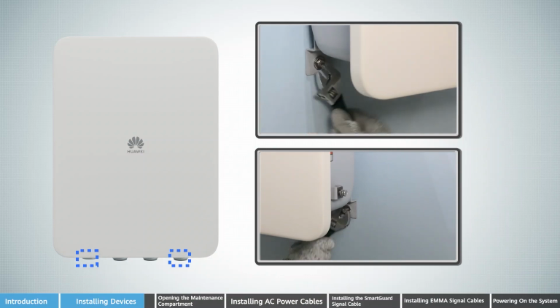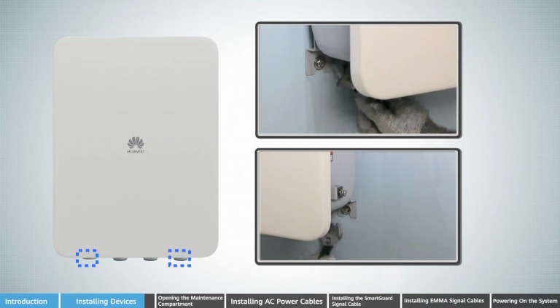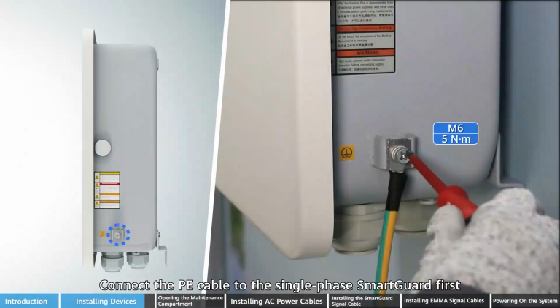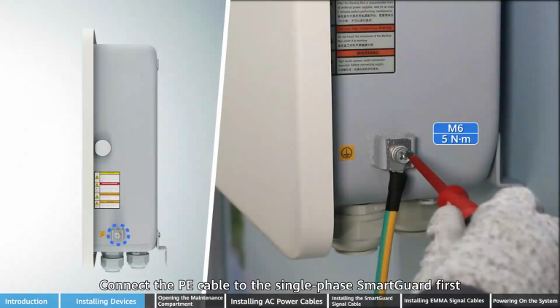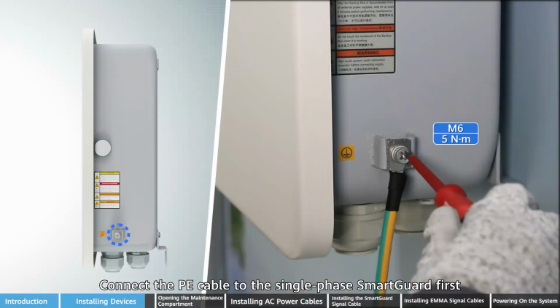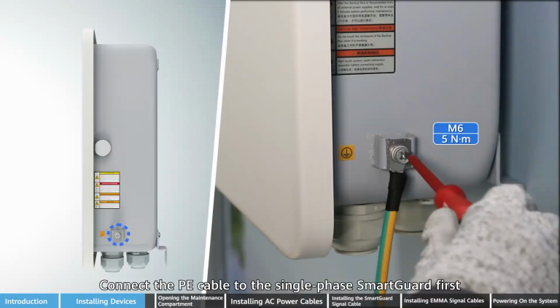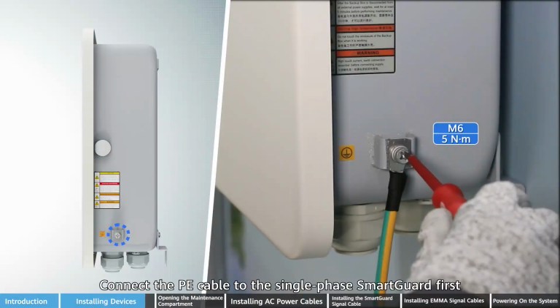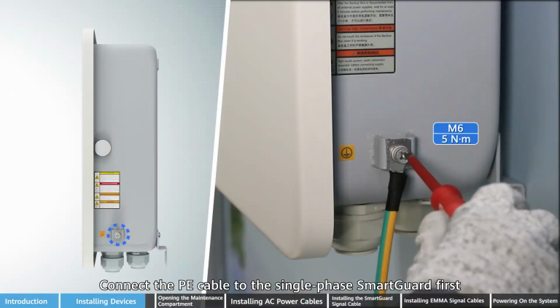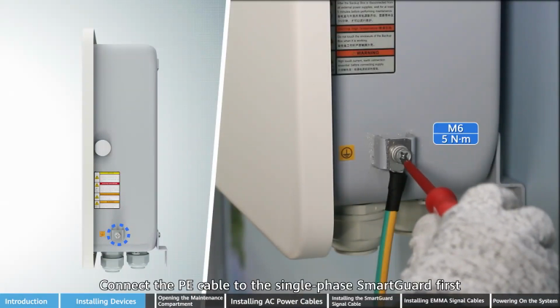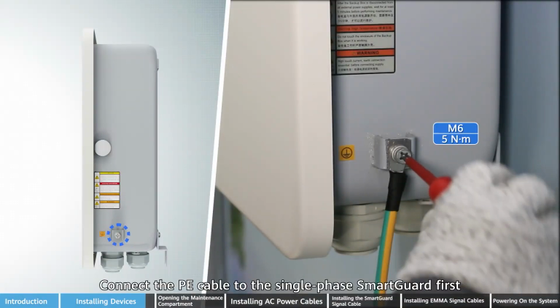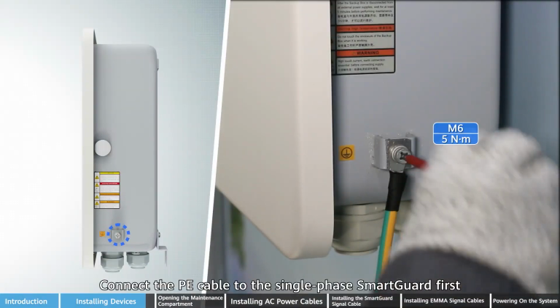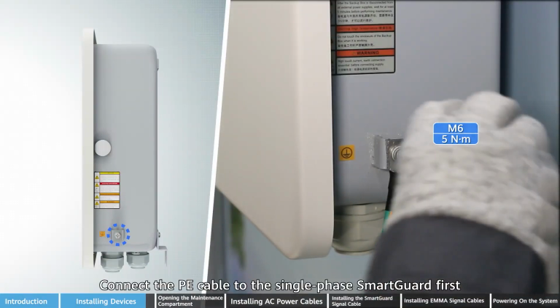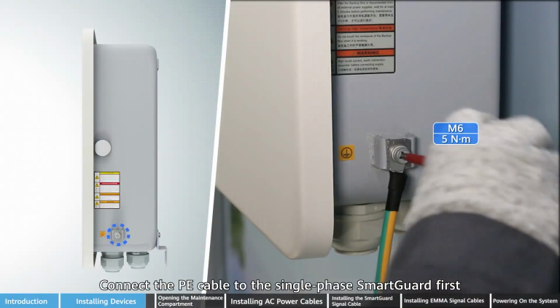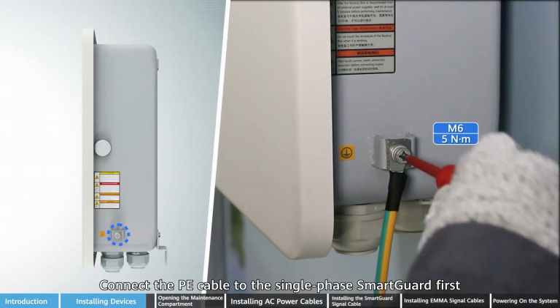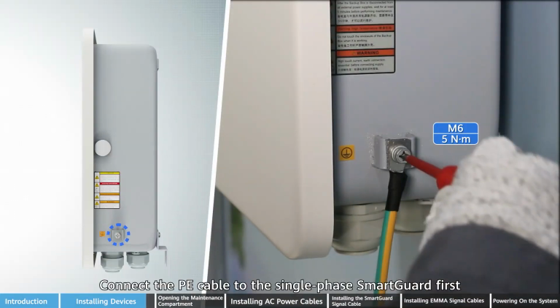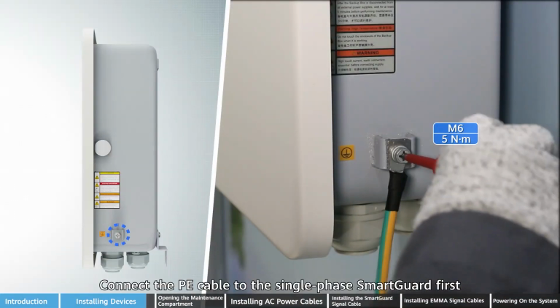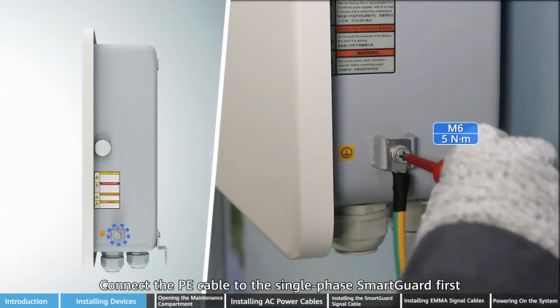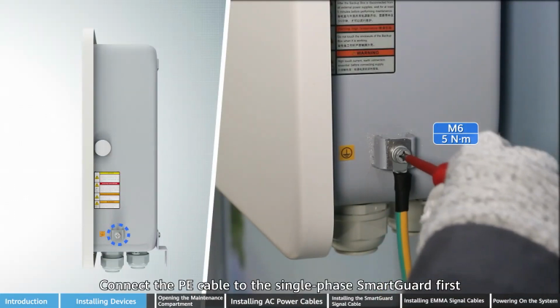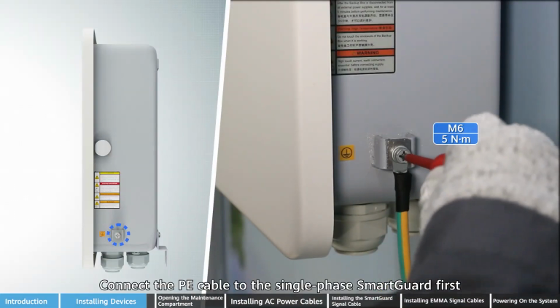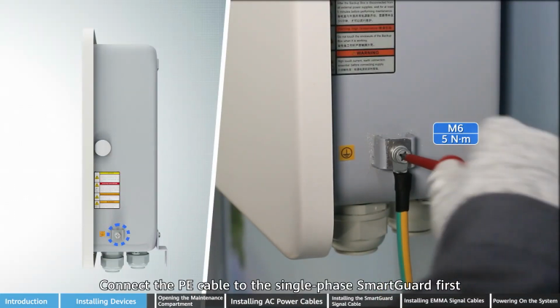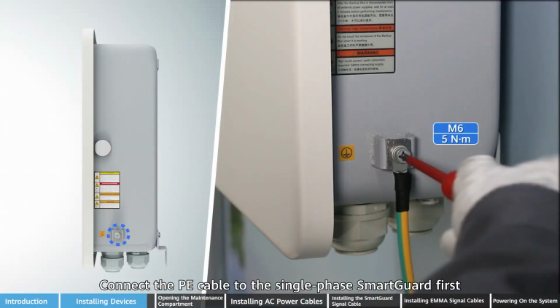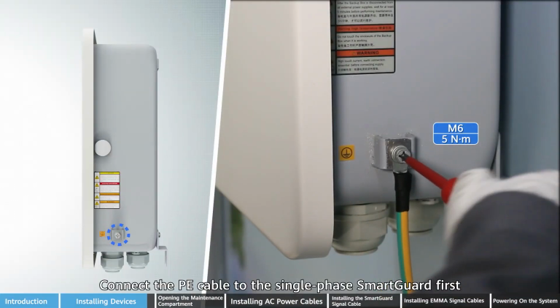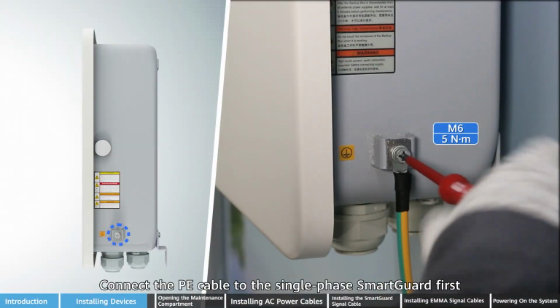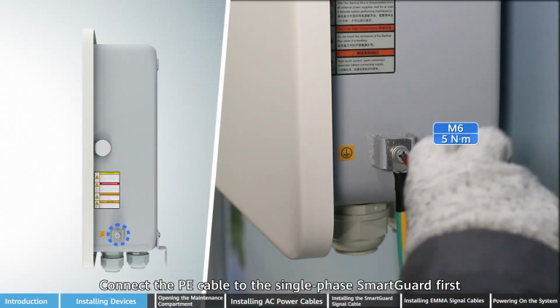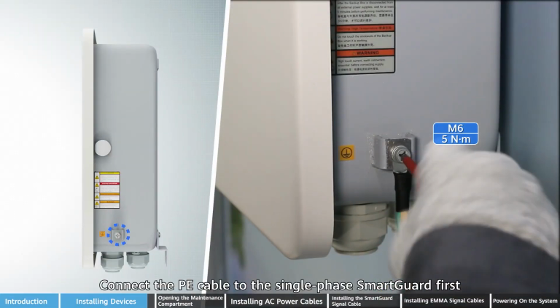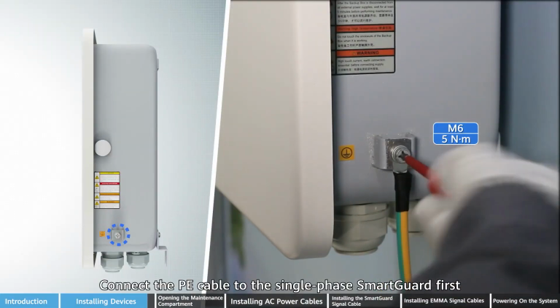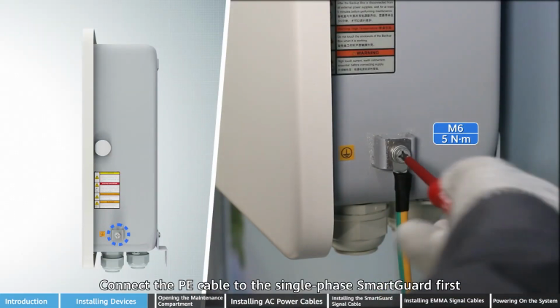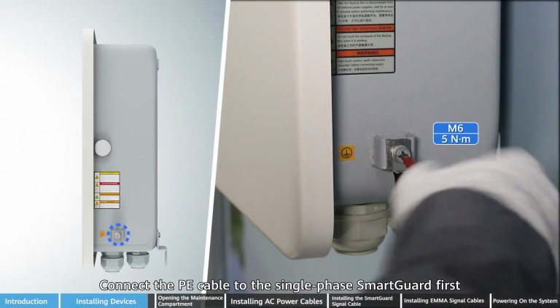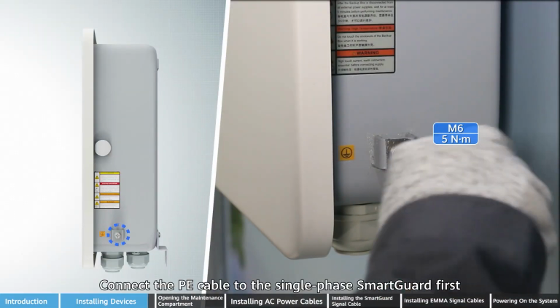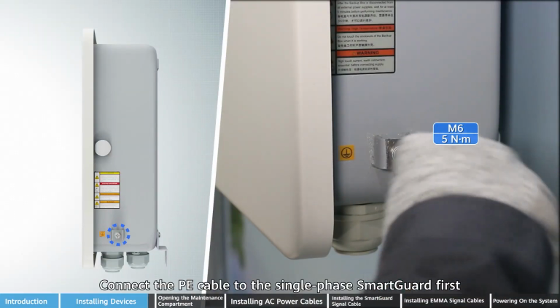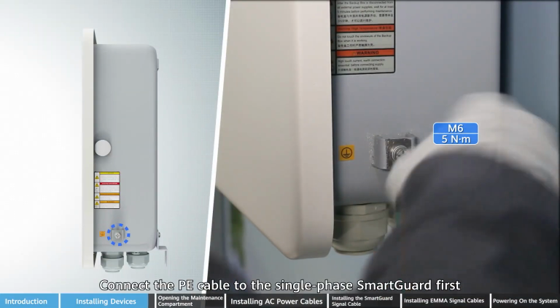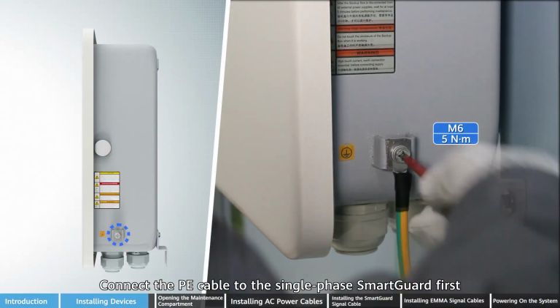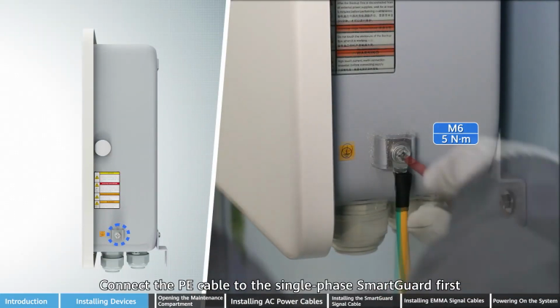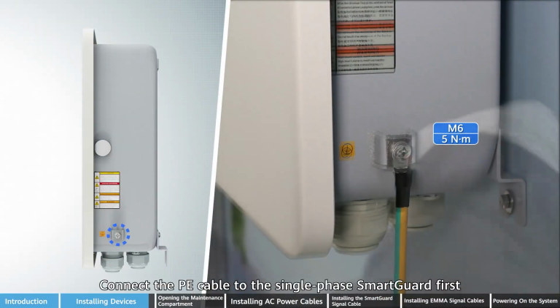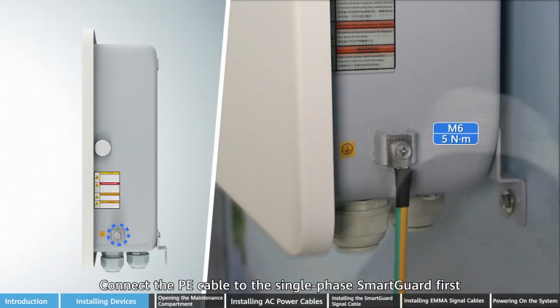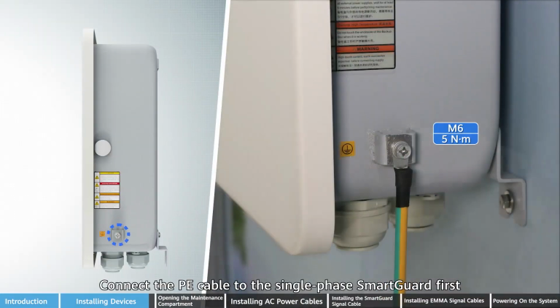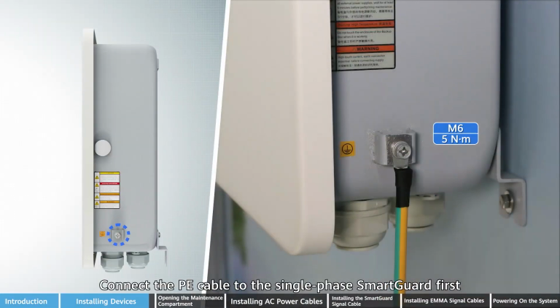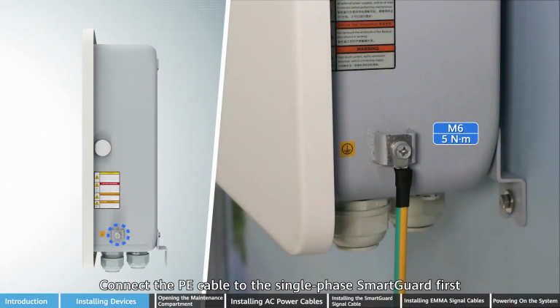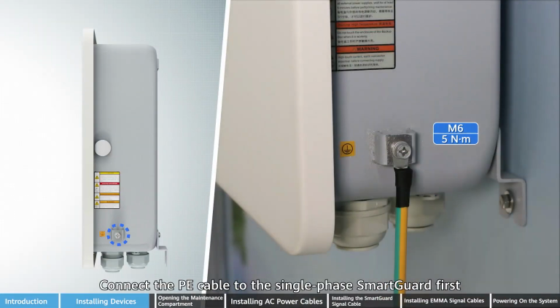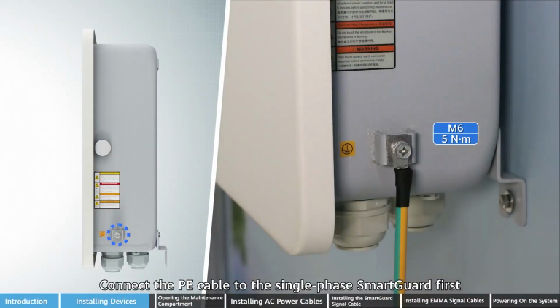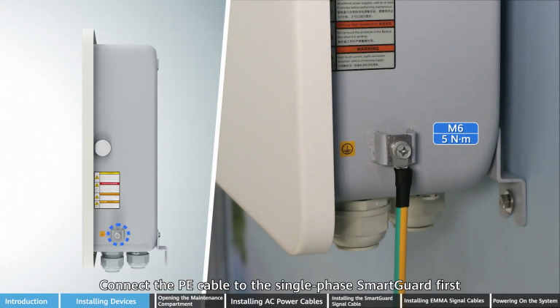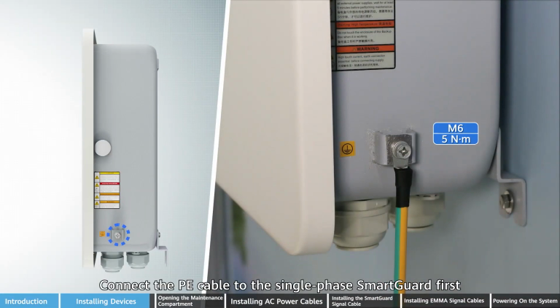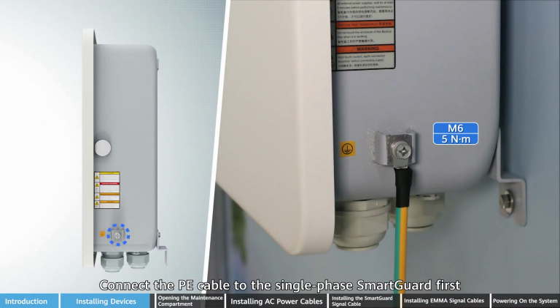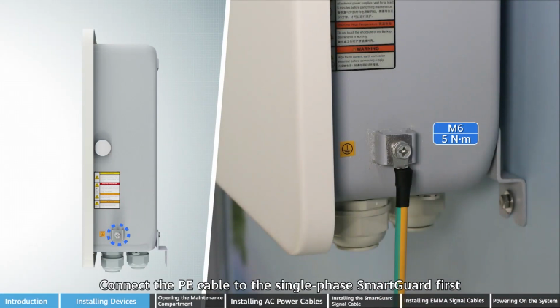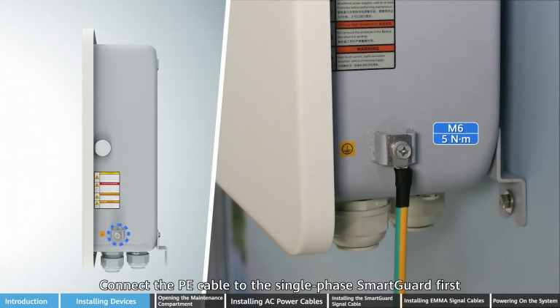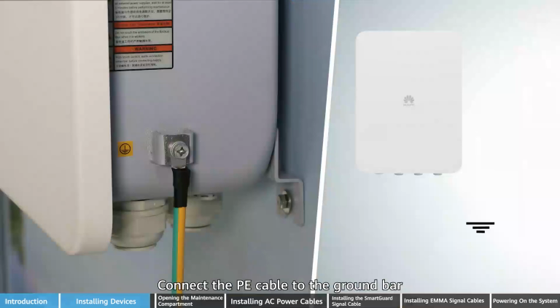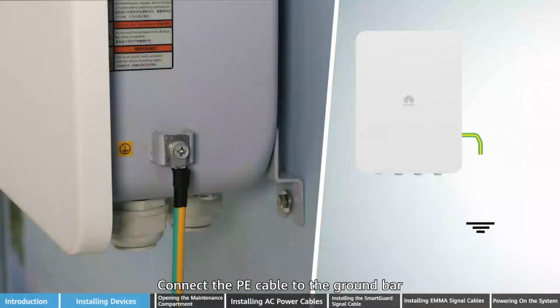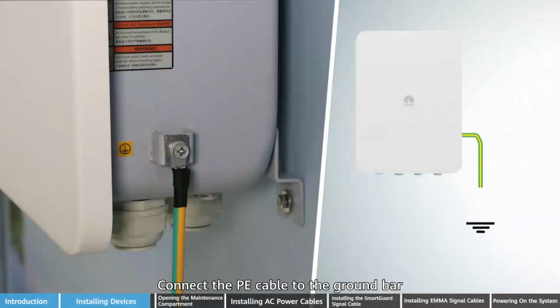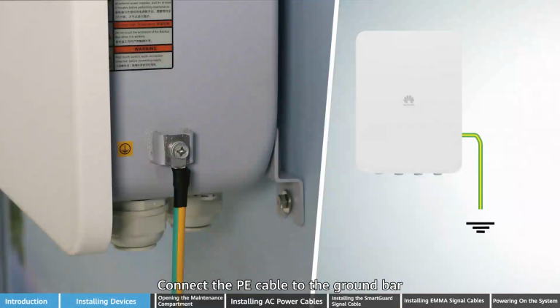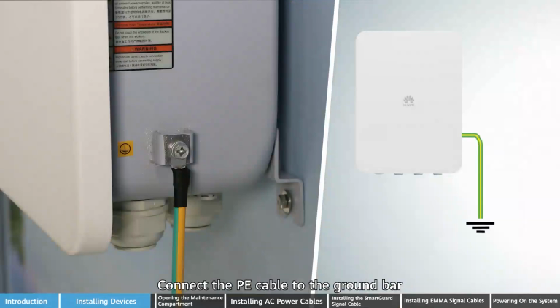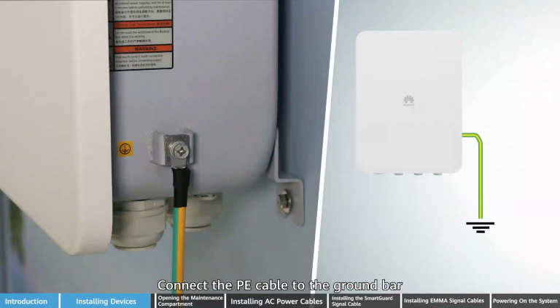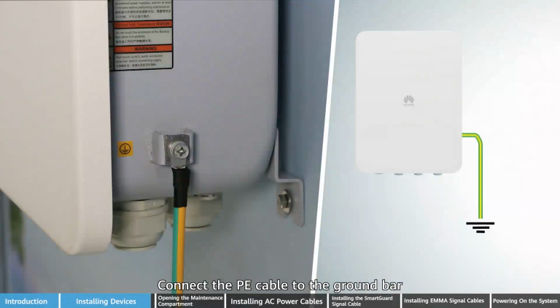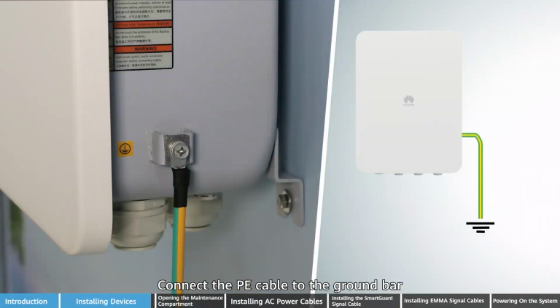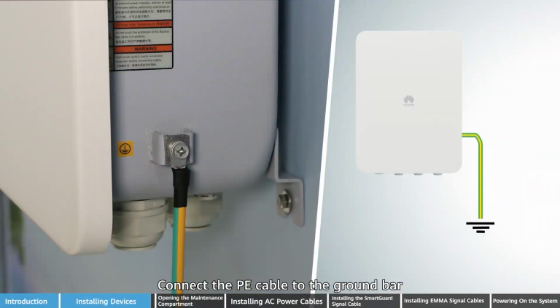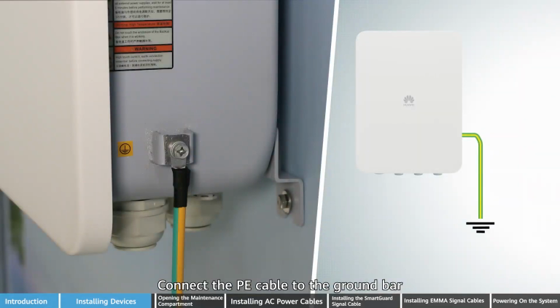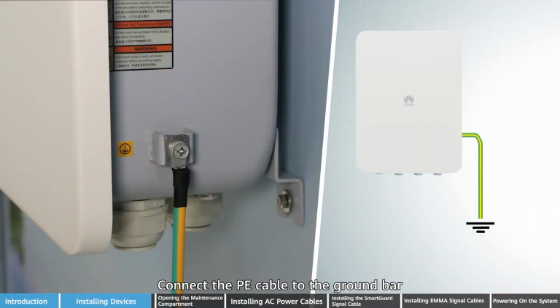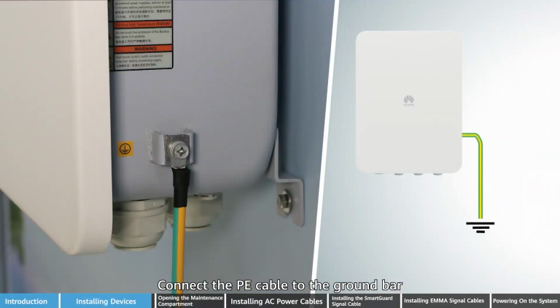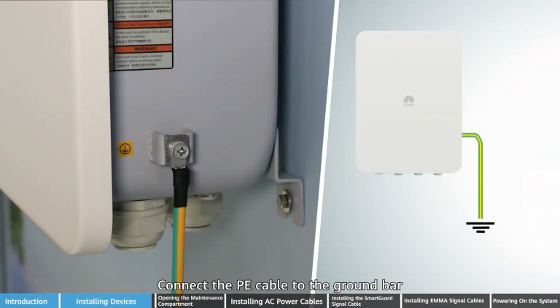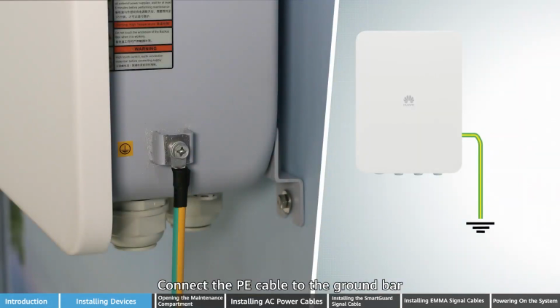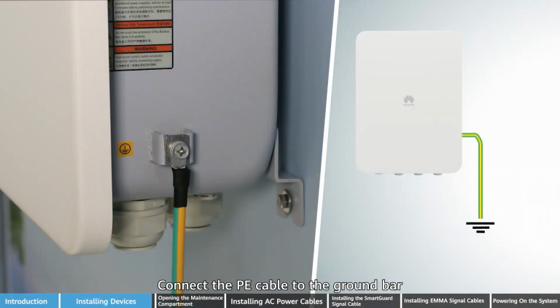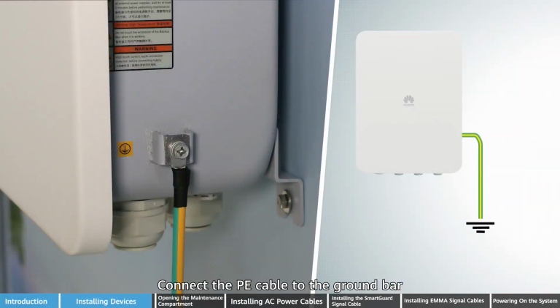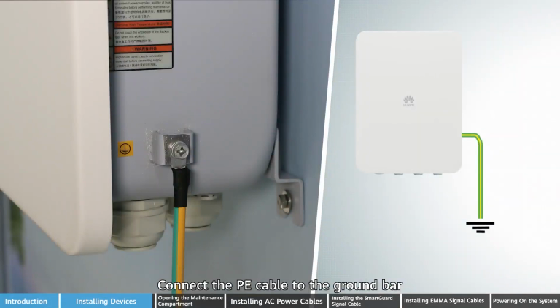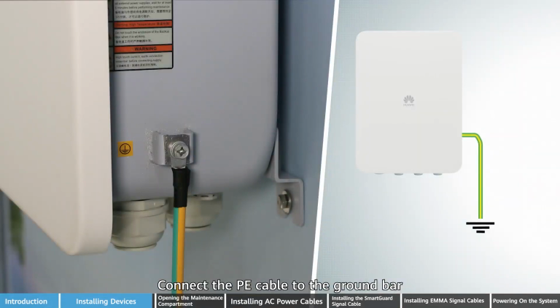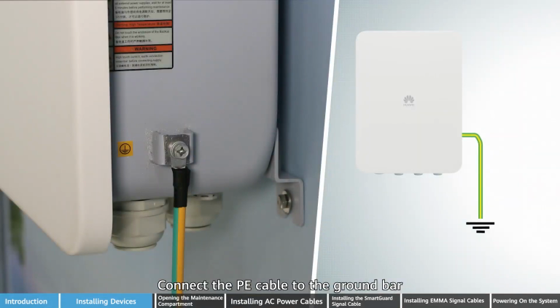Connect the PE cable to the single-phase SmartGard first, then connect the PE cable to the ground bar.